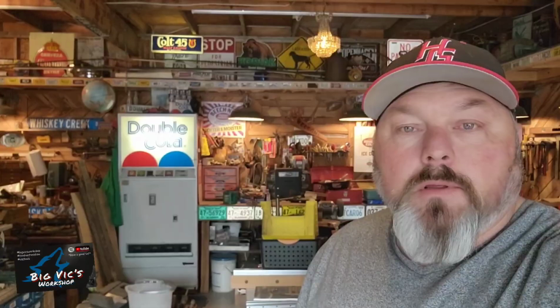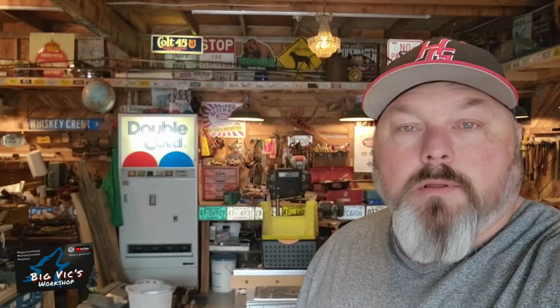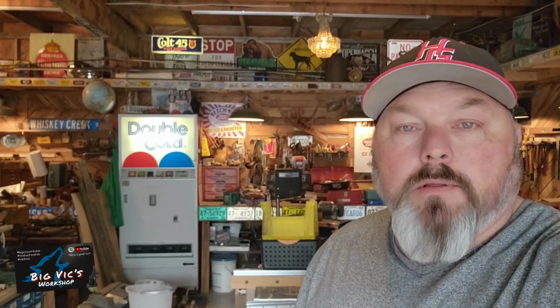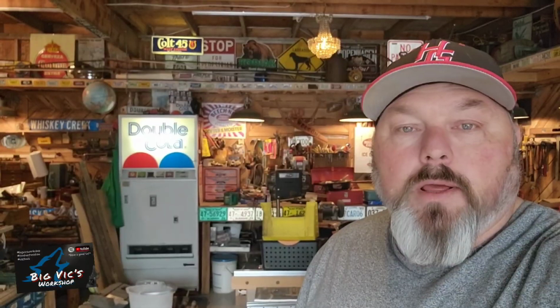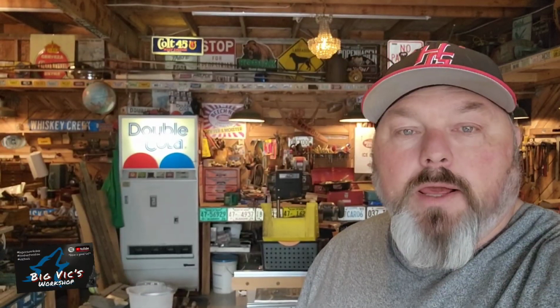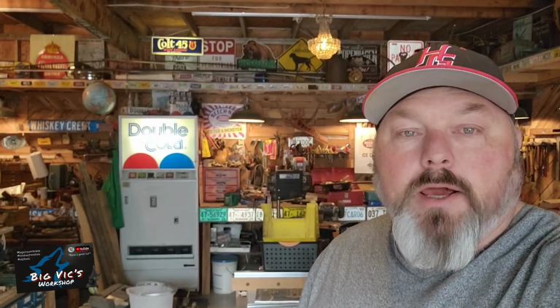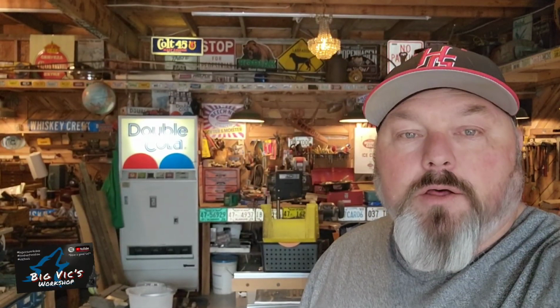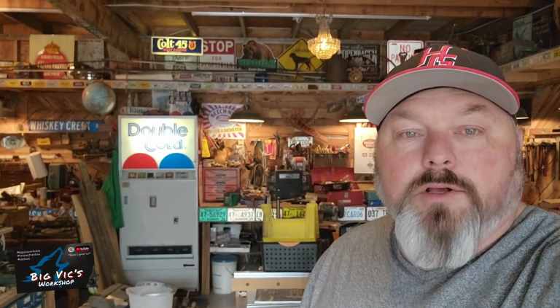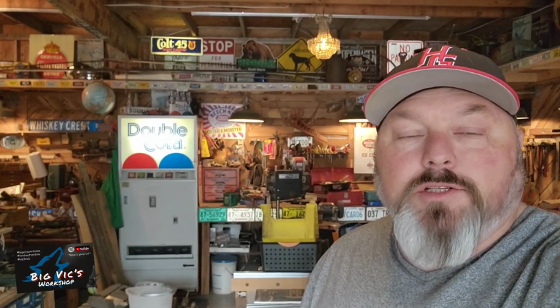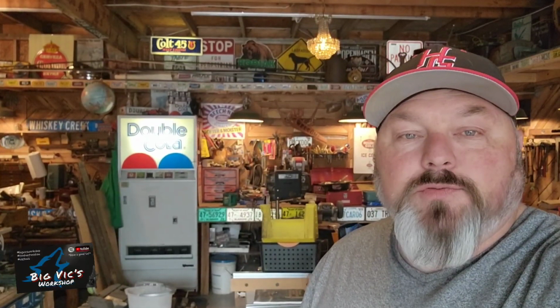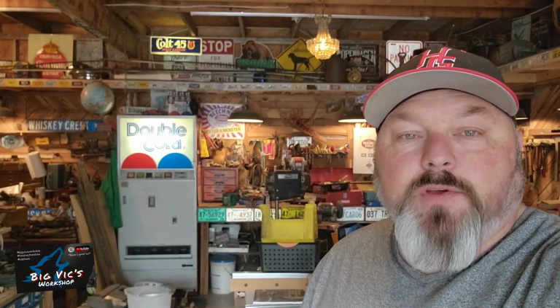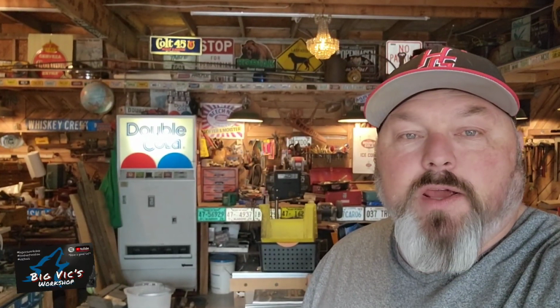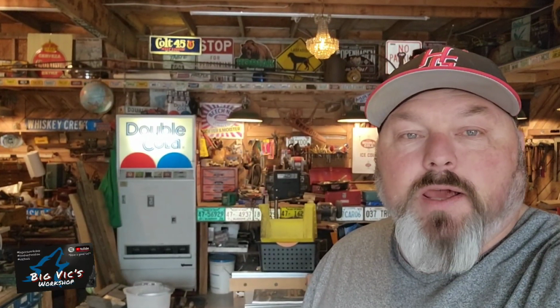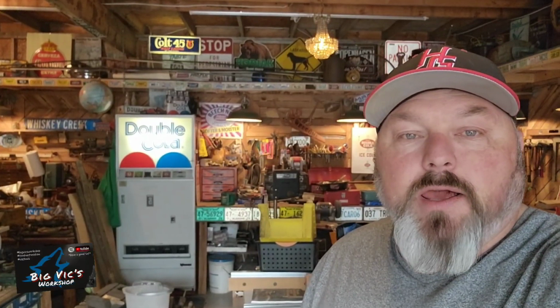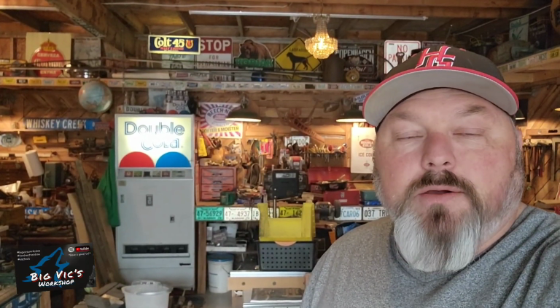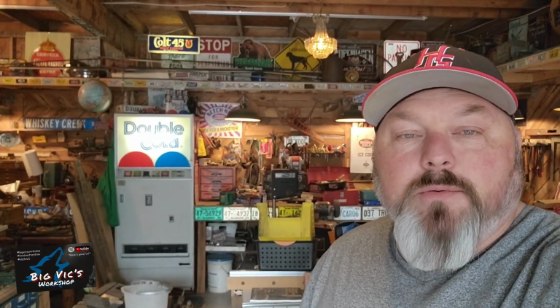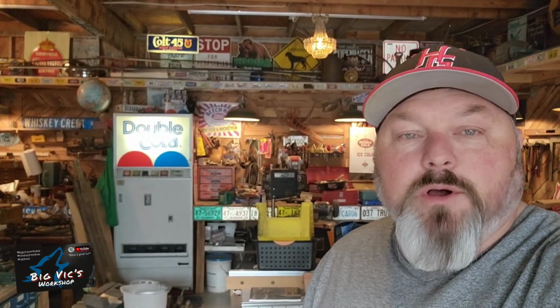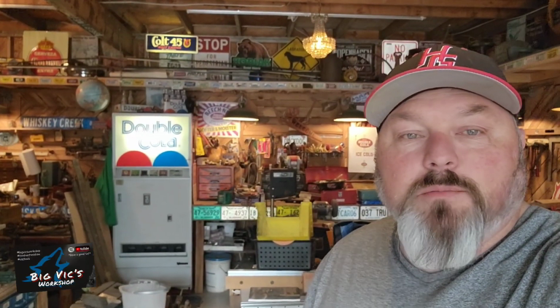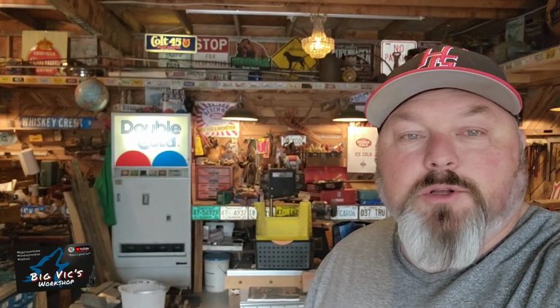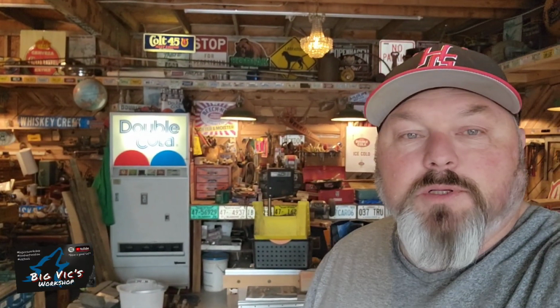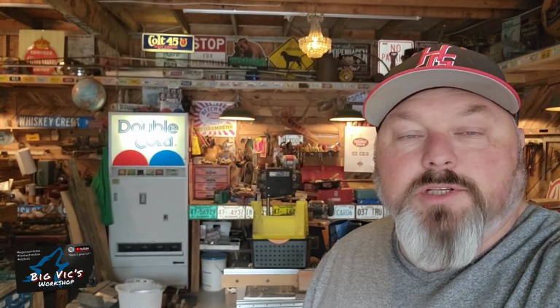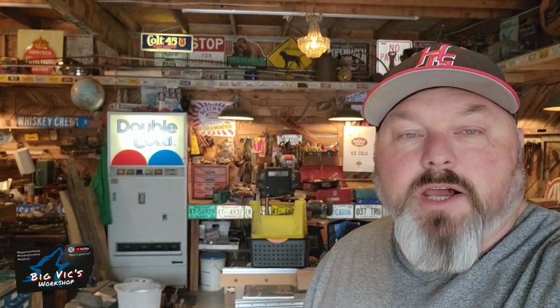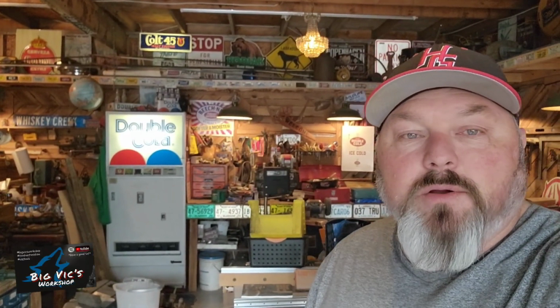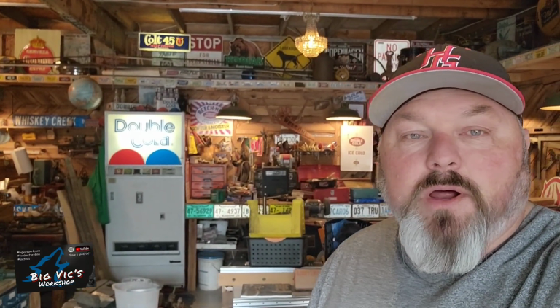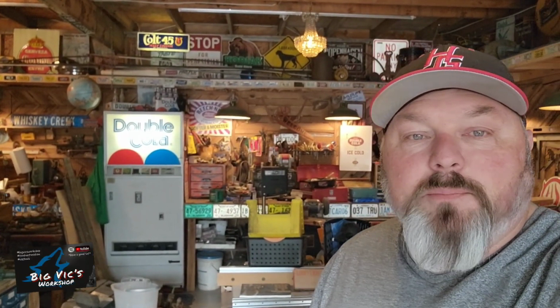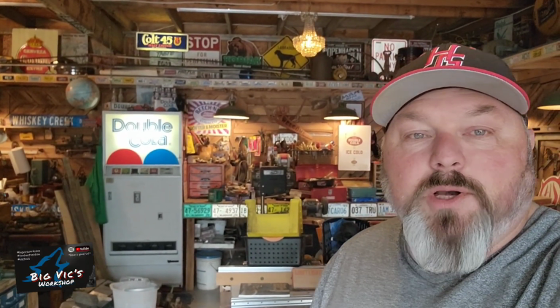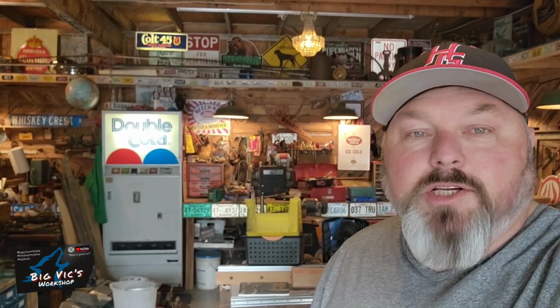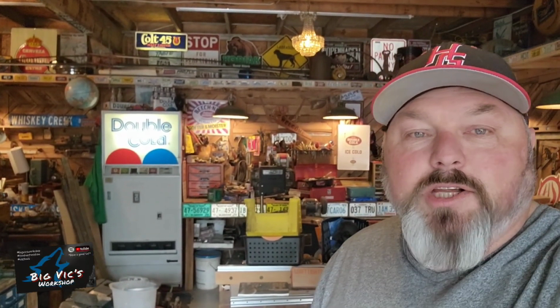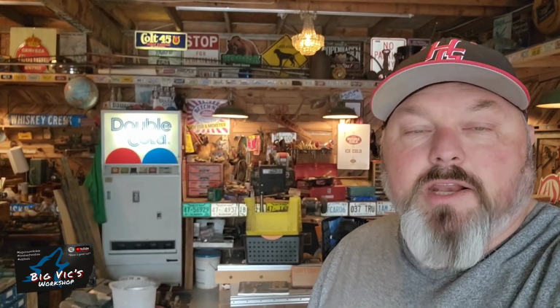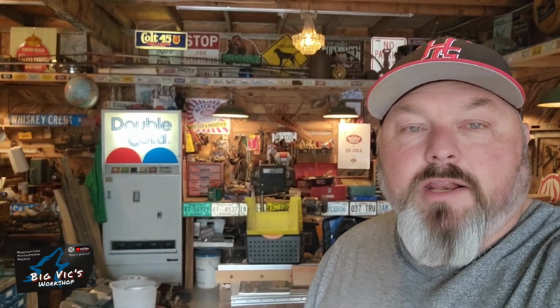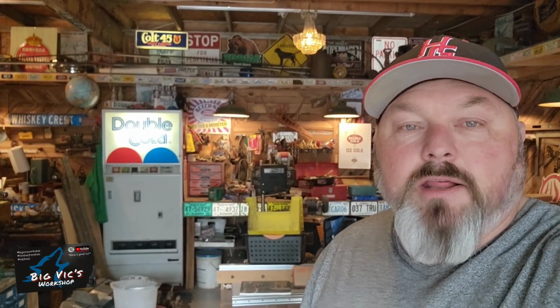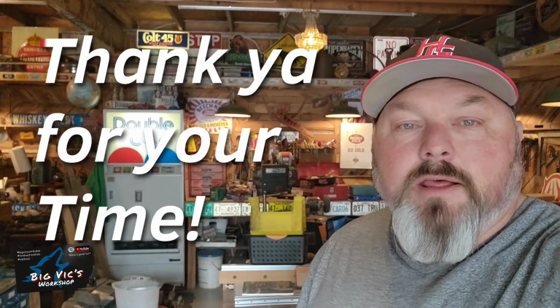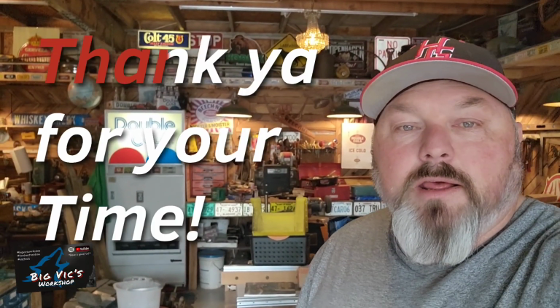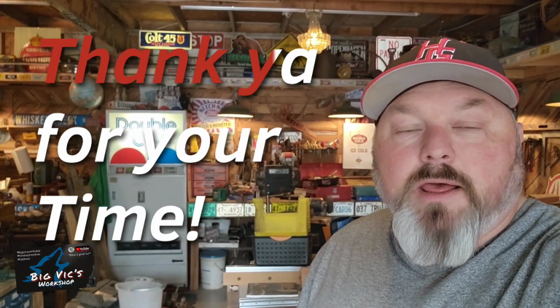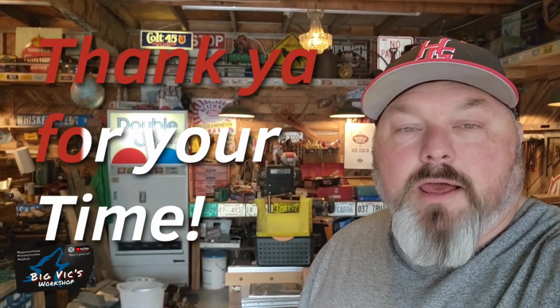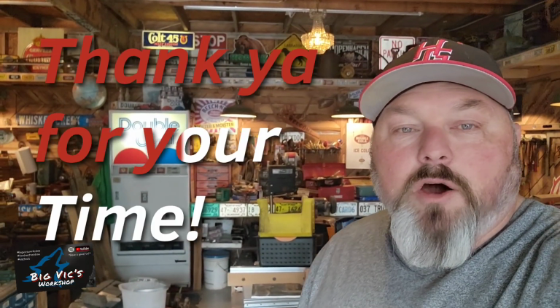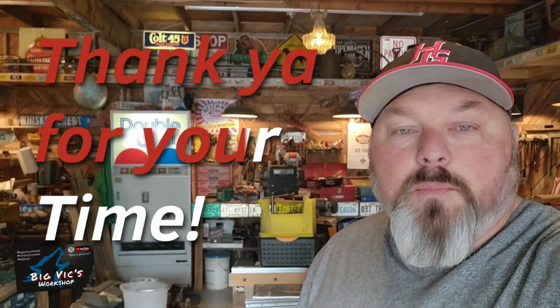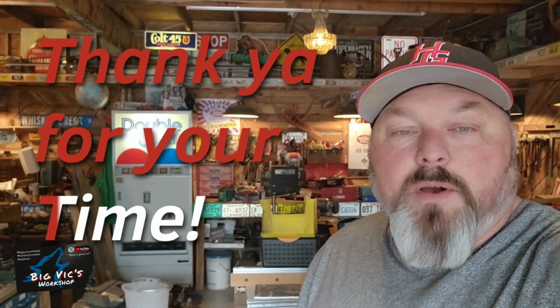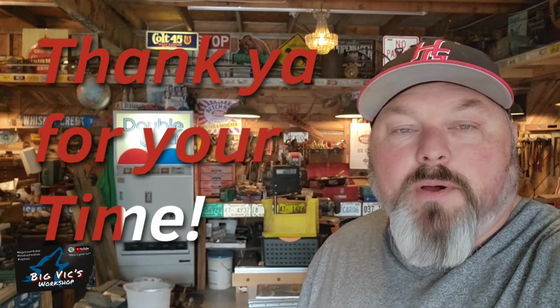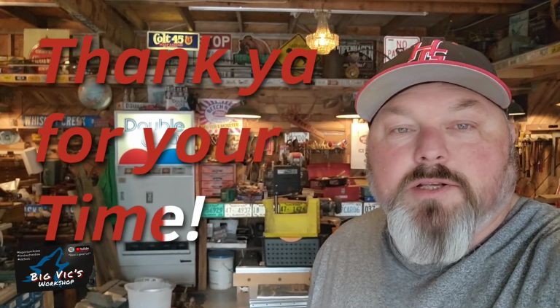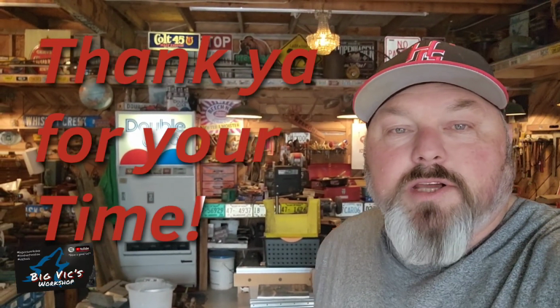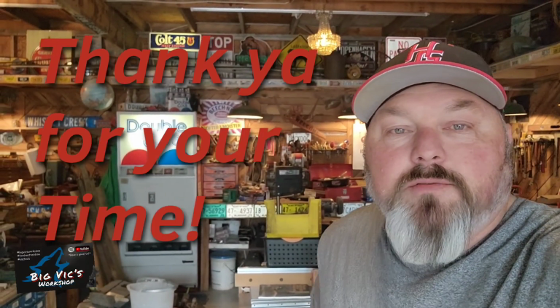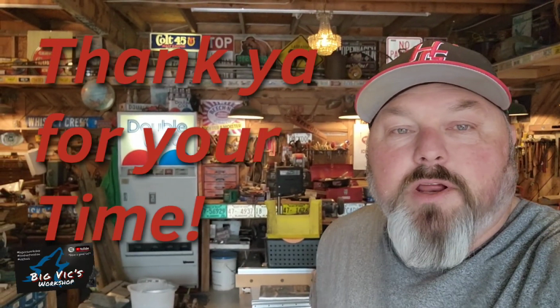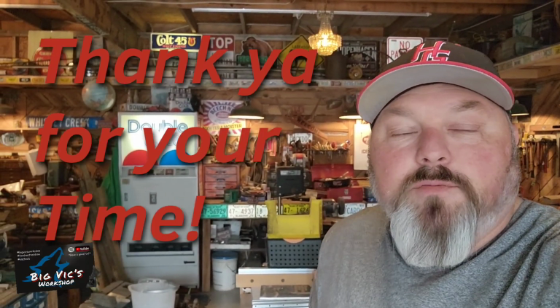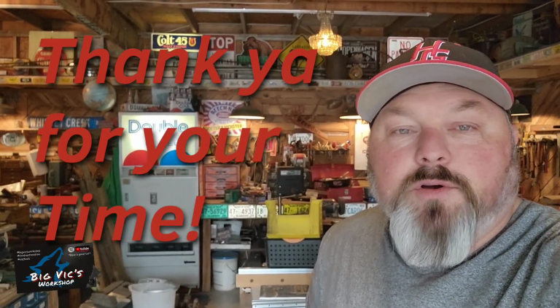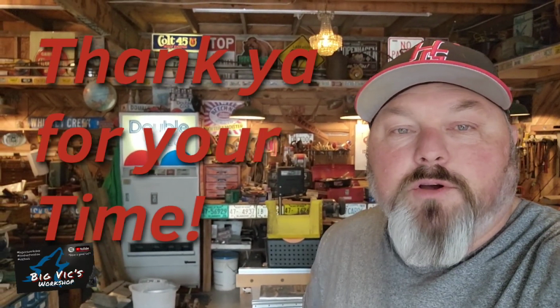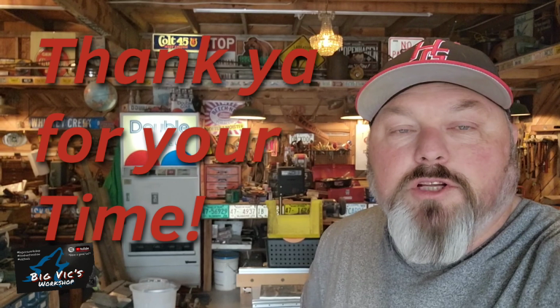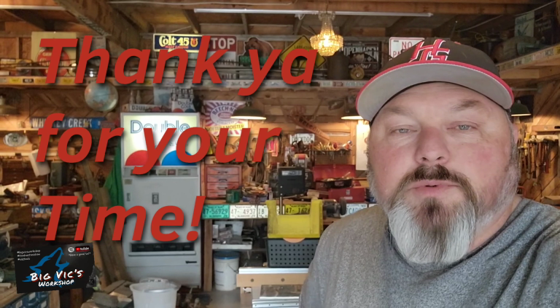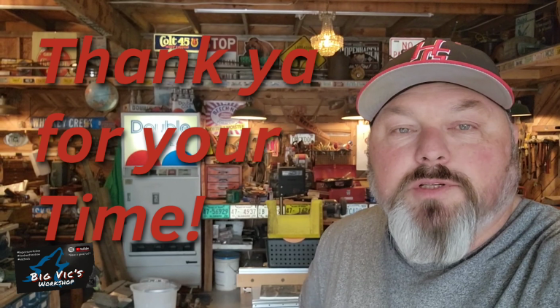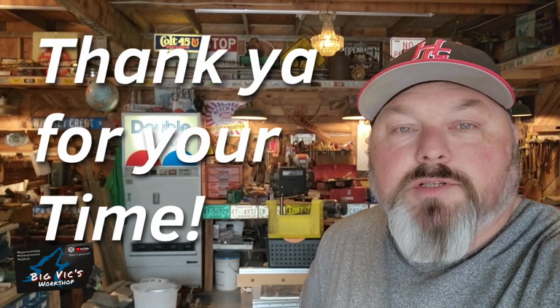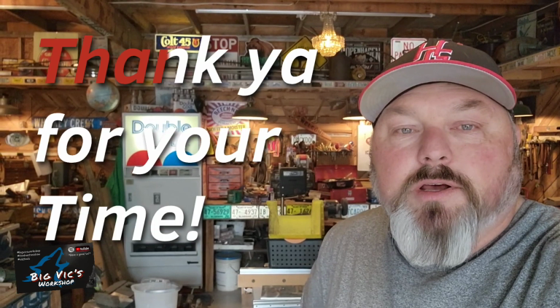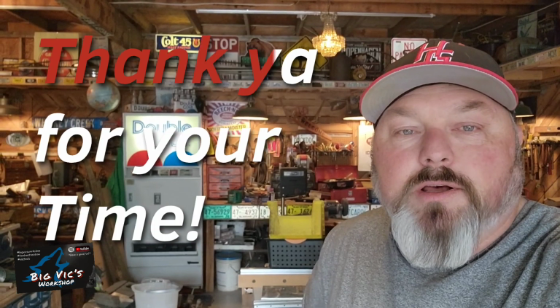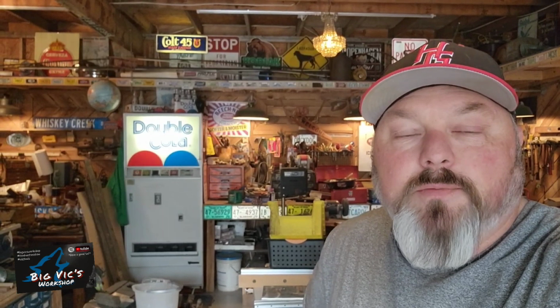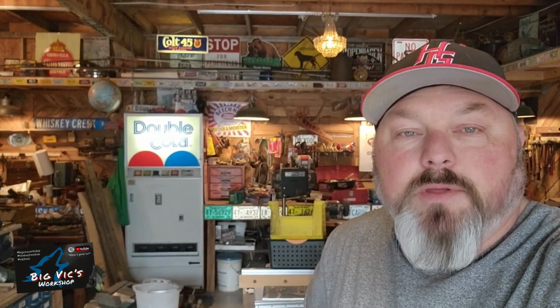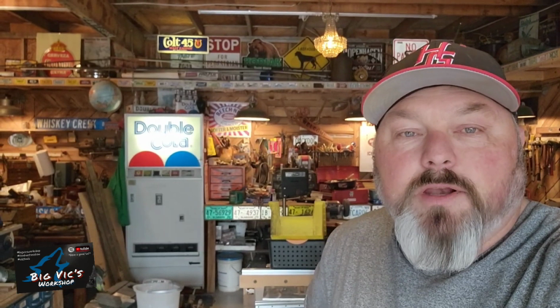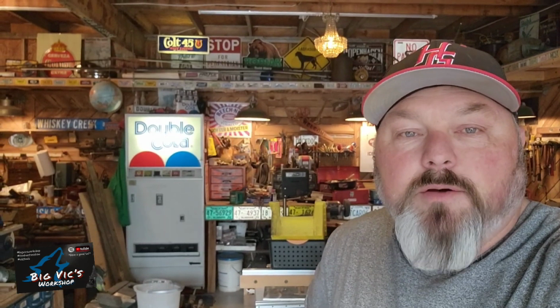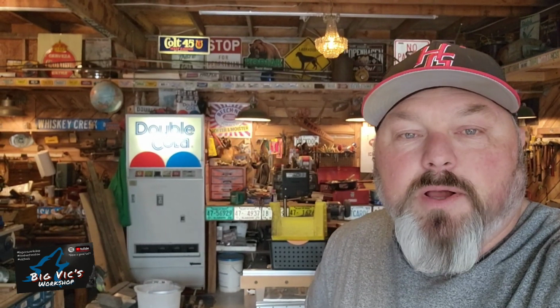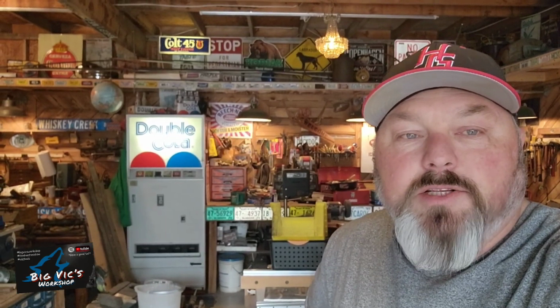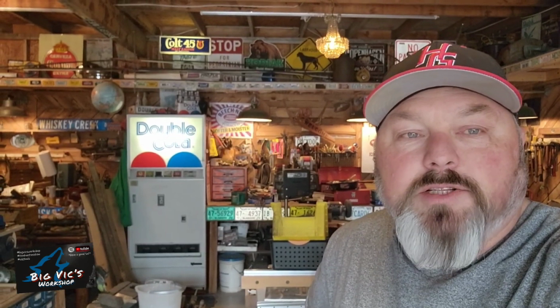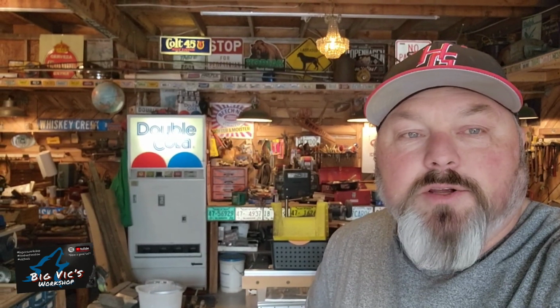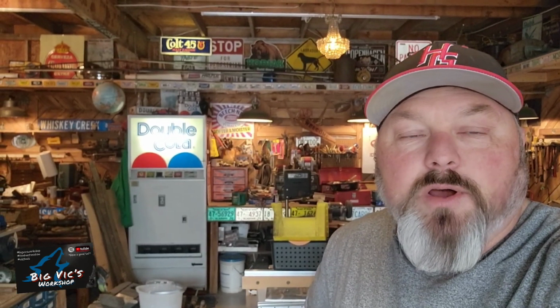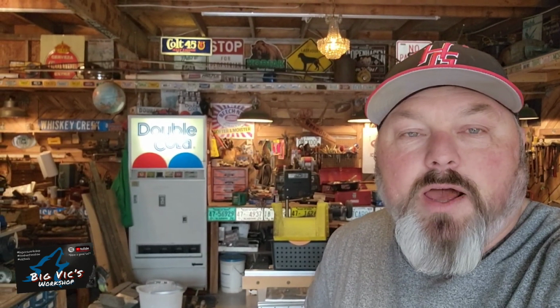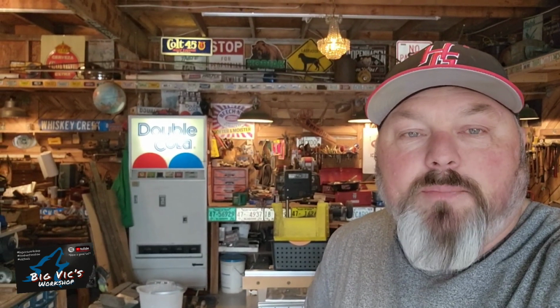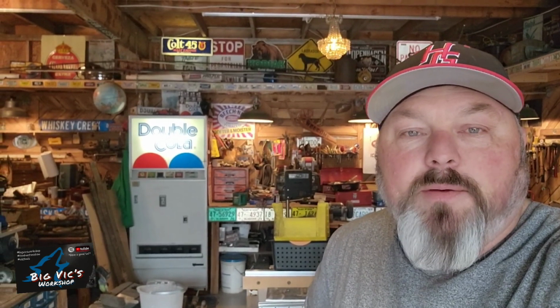Hey y'all, this is Vic. Welcome to my channel. I appreciate it. I hope everybody's getting ready for Christmas and everybody's still happy.